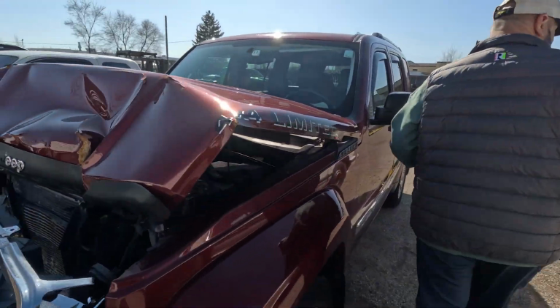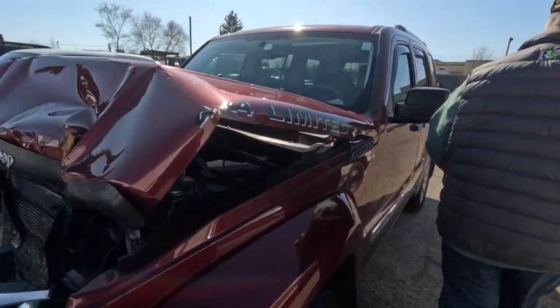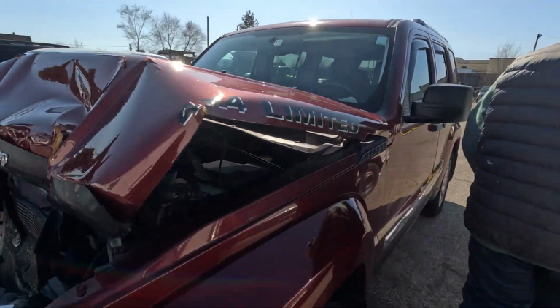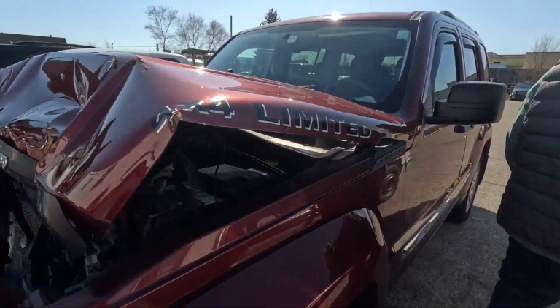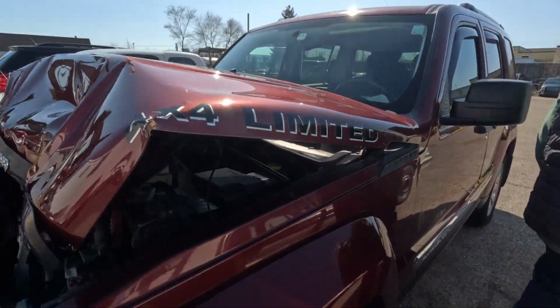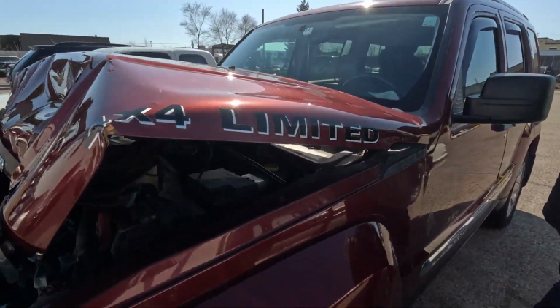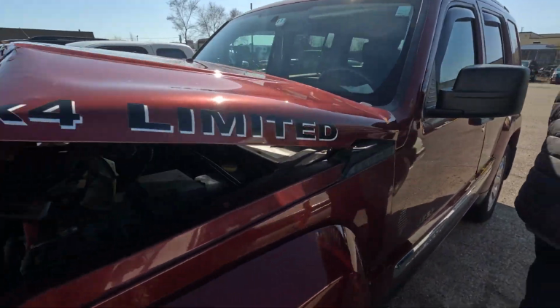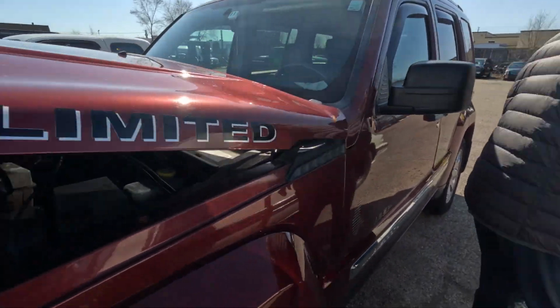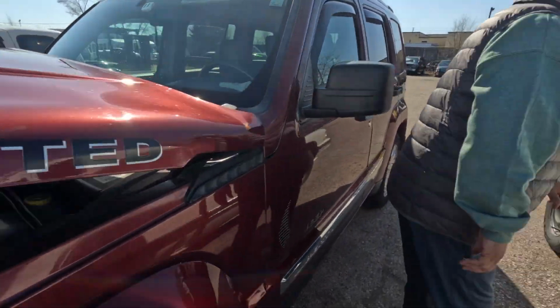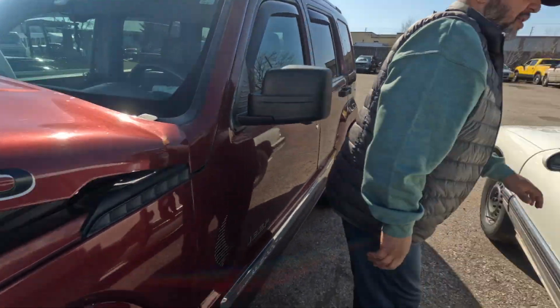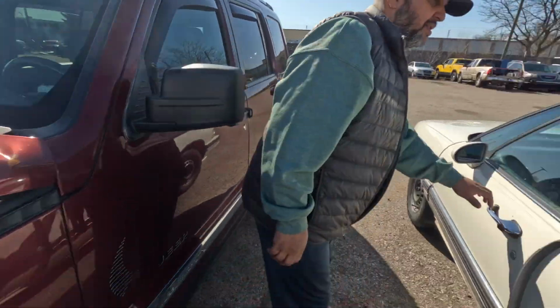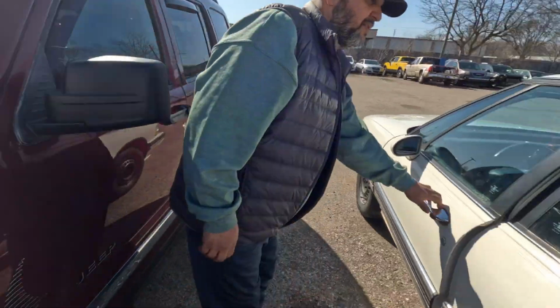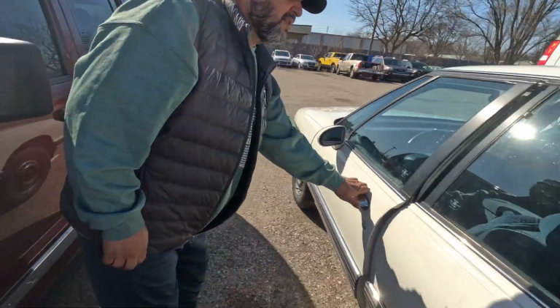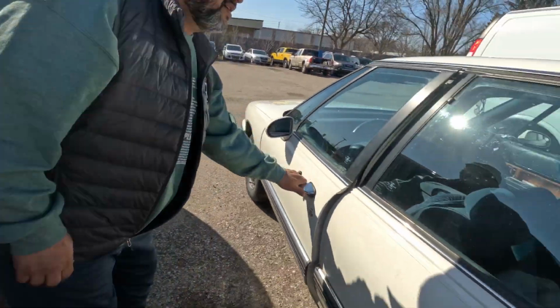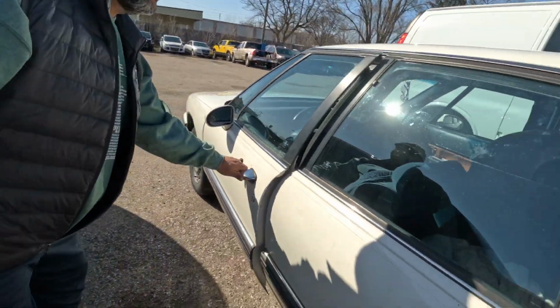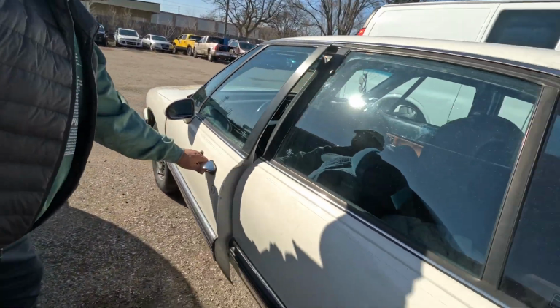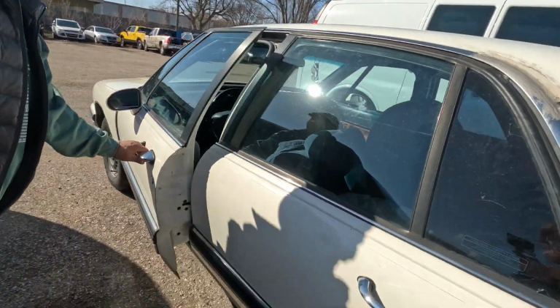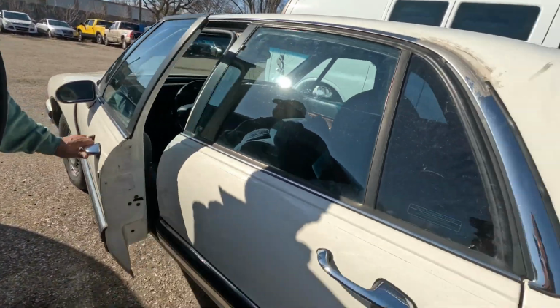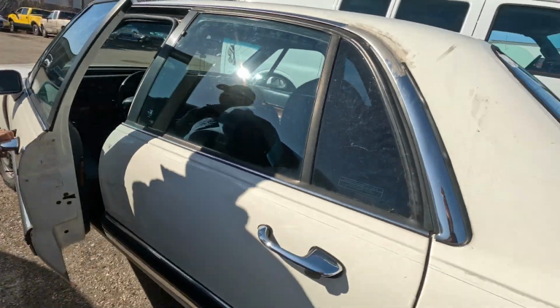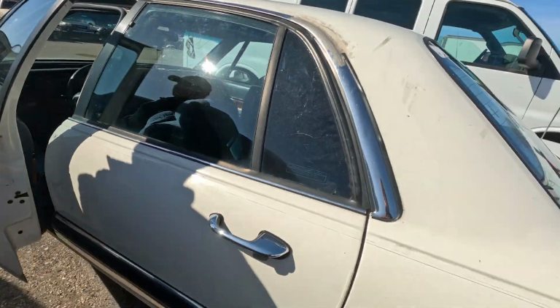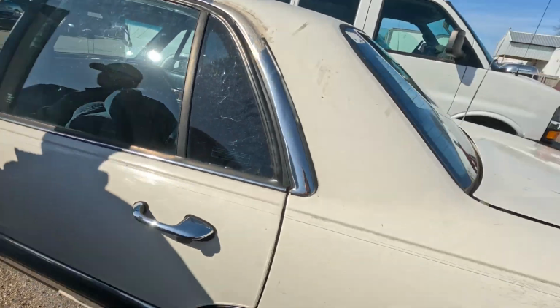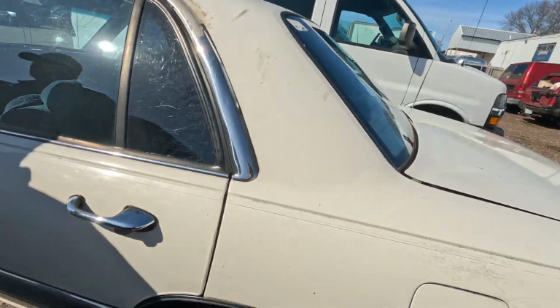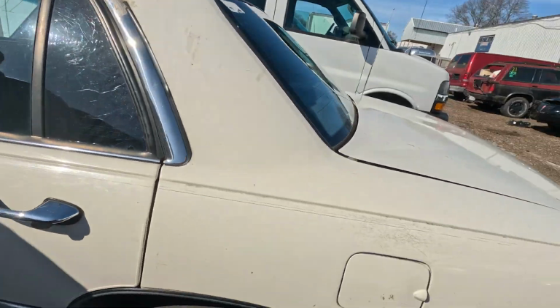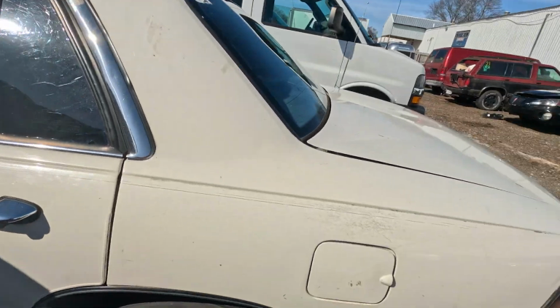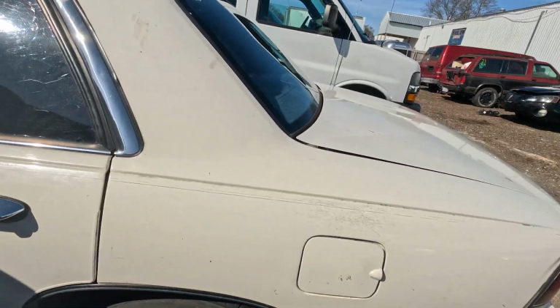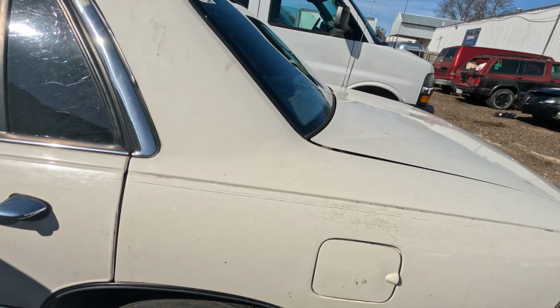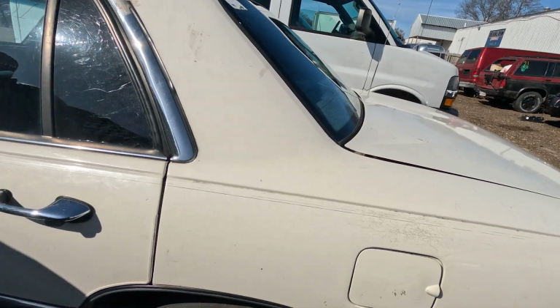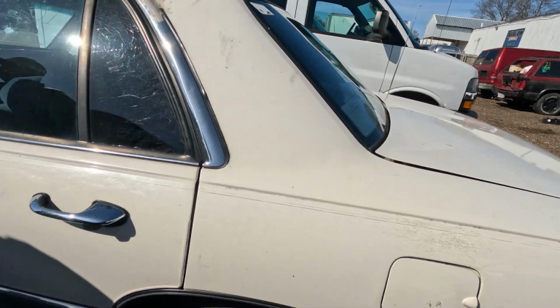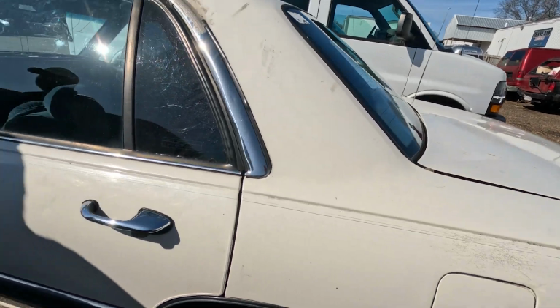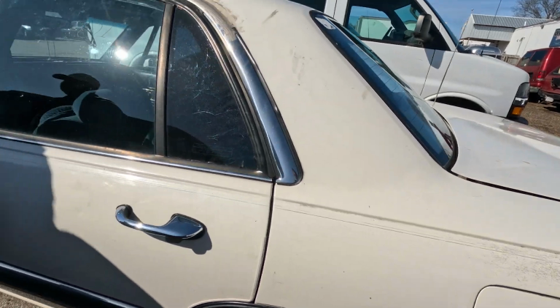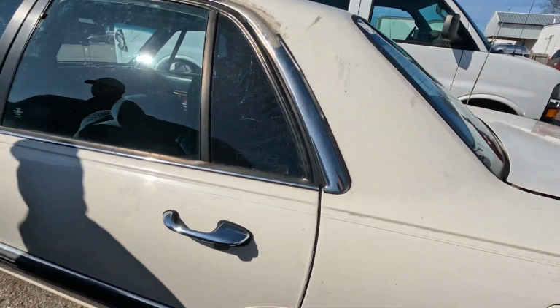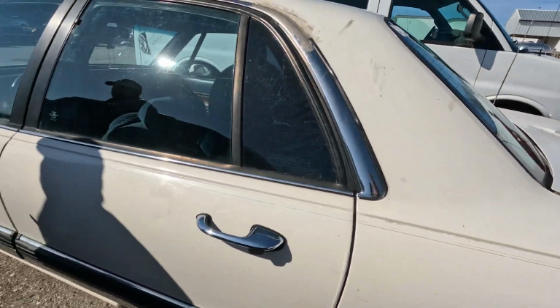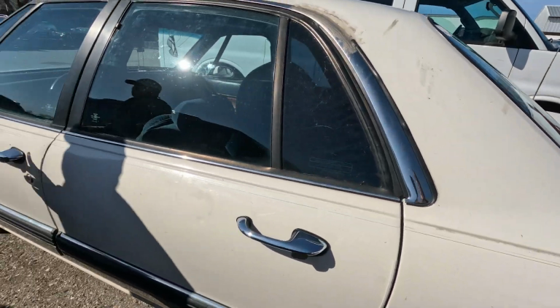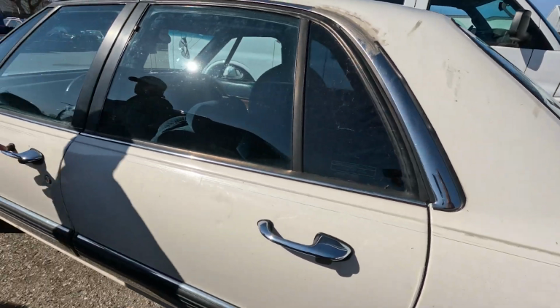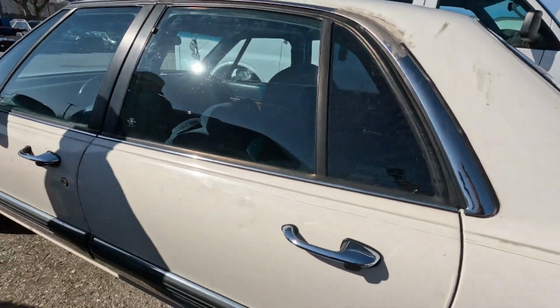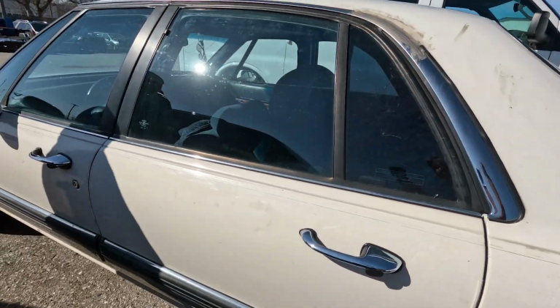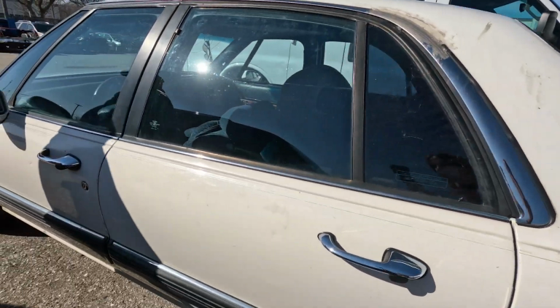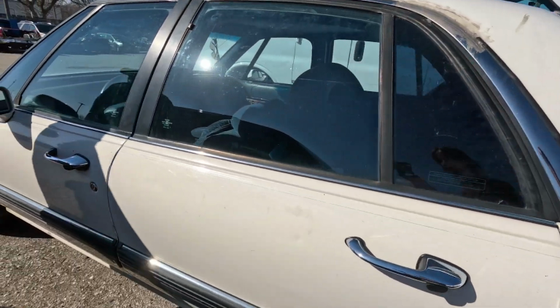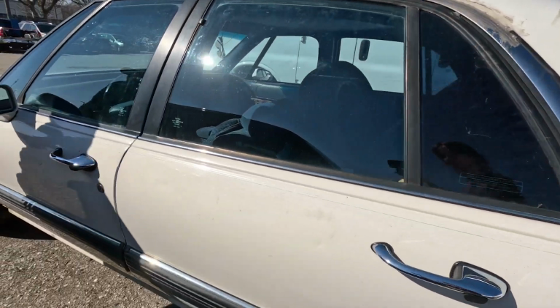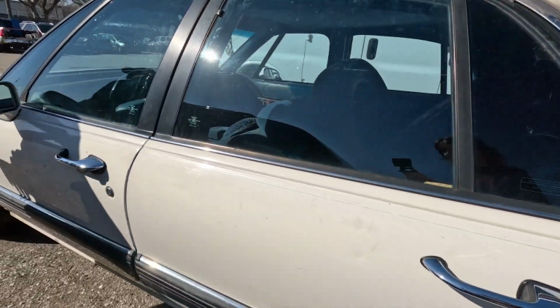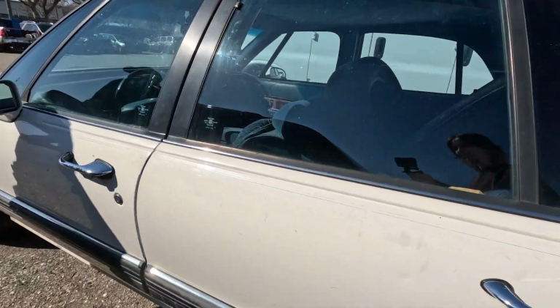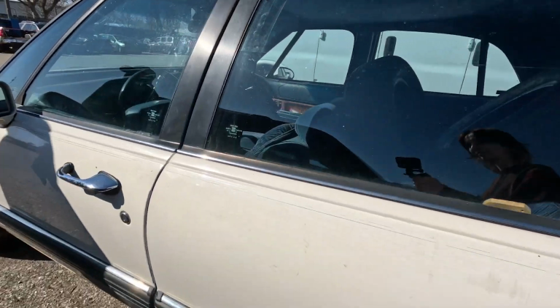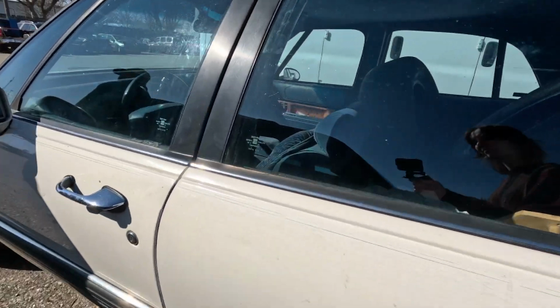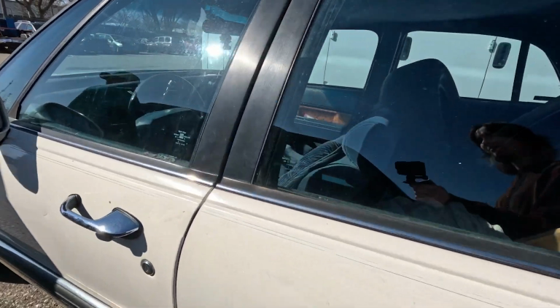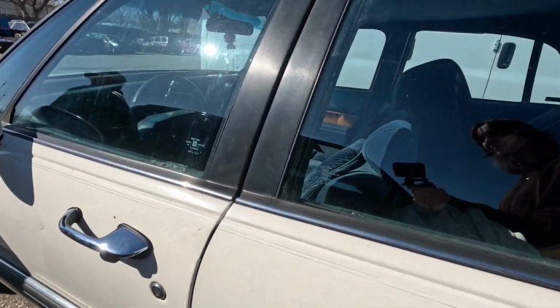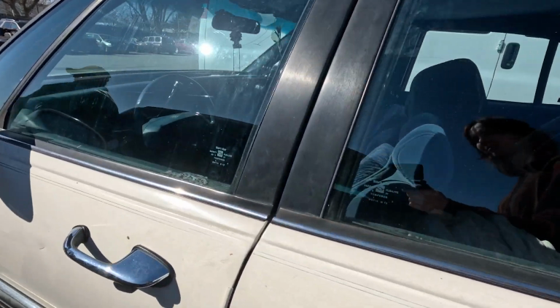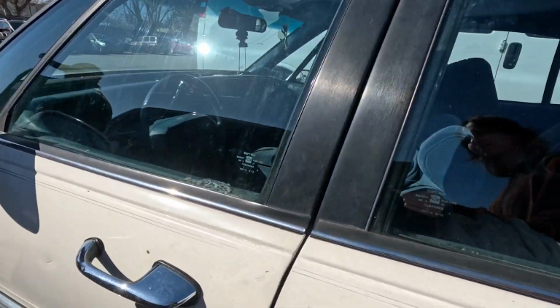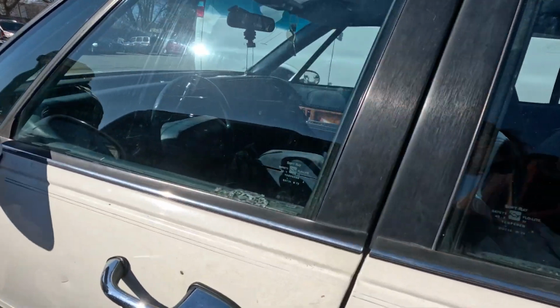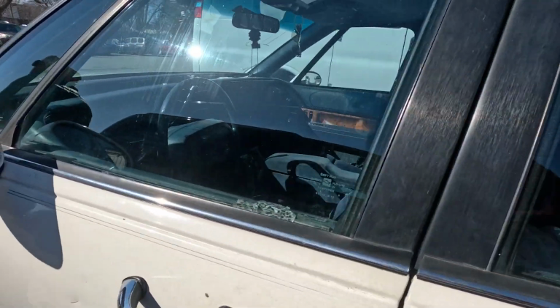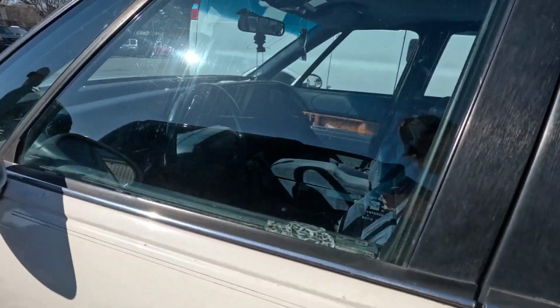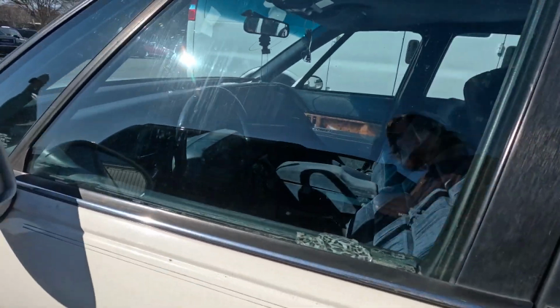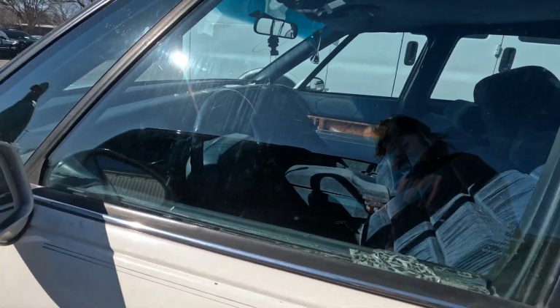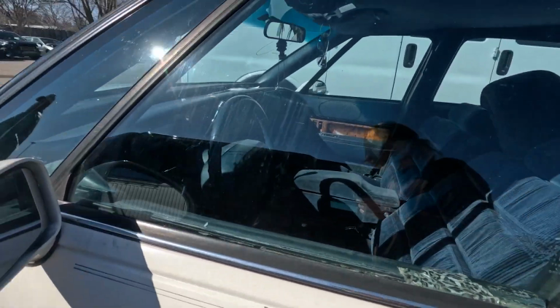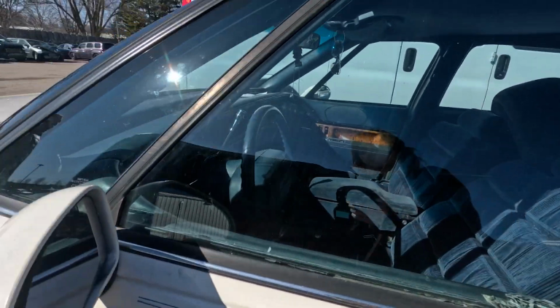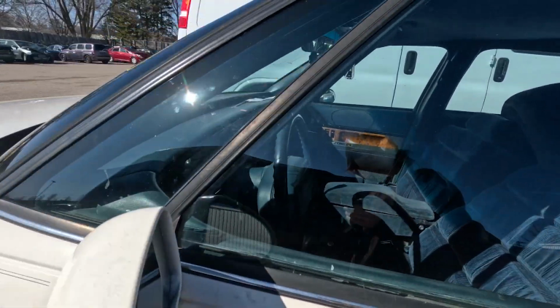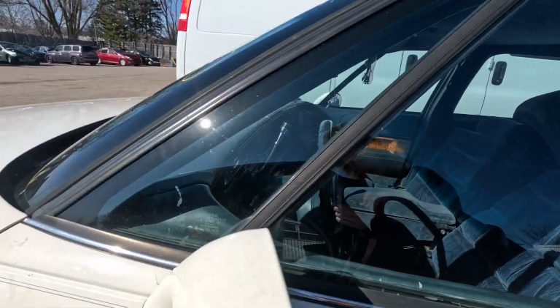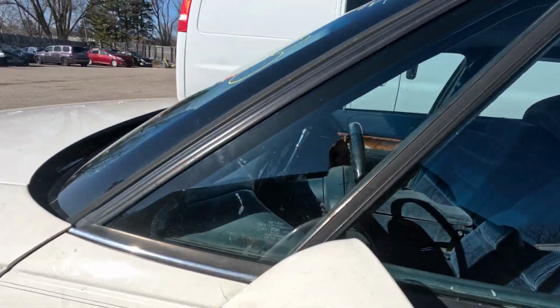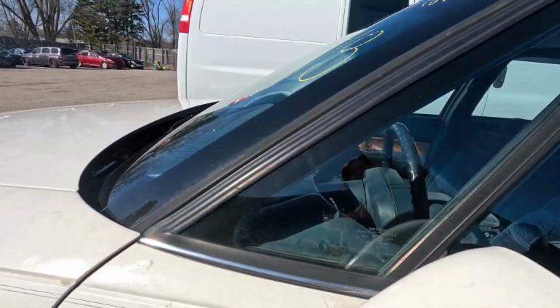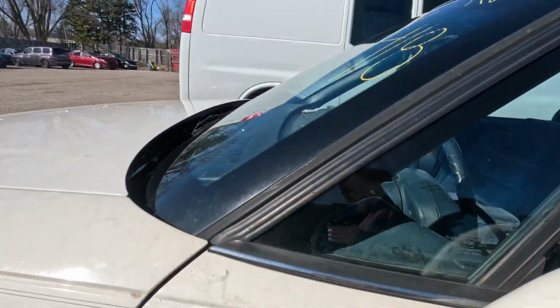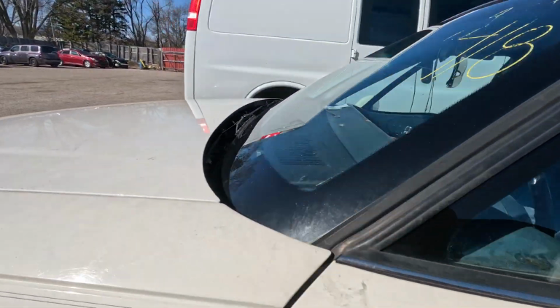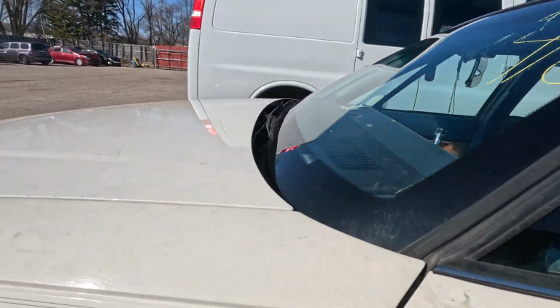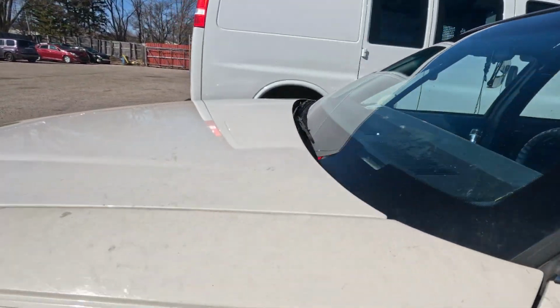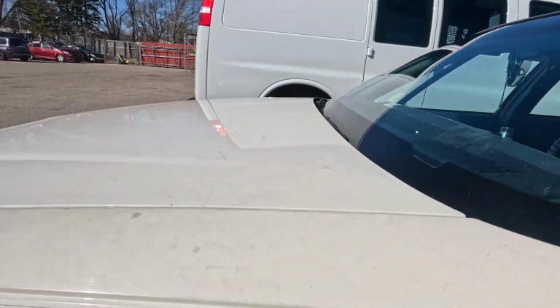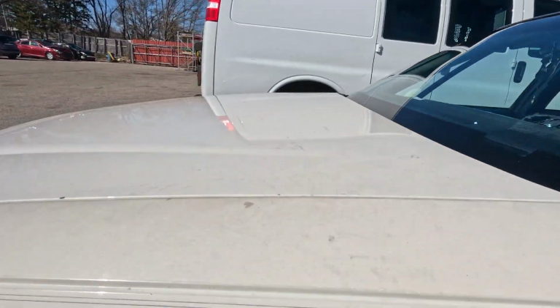Here we got a Buick — another fancy Buick. Doors work. This one was driving when he got pulled over too.